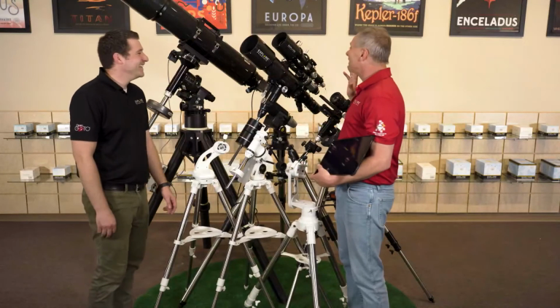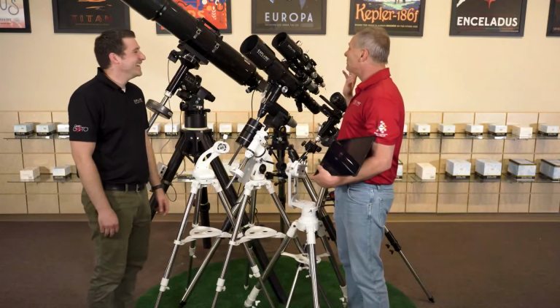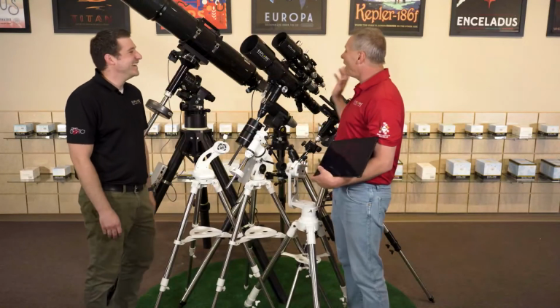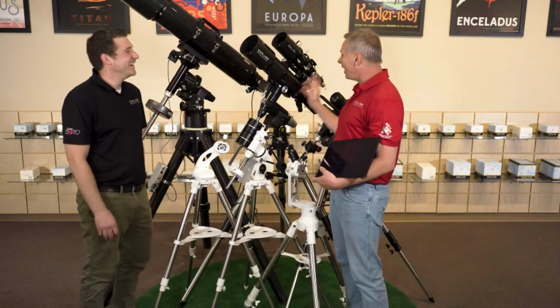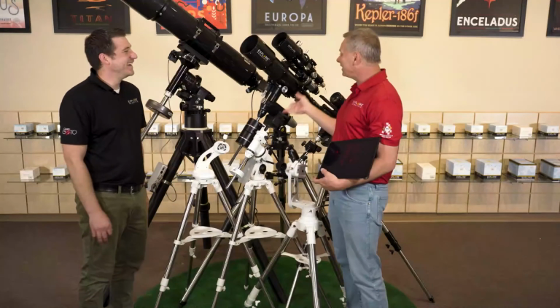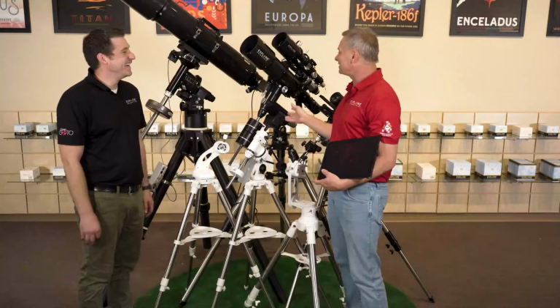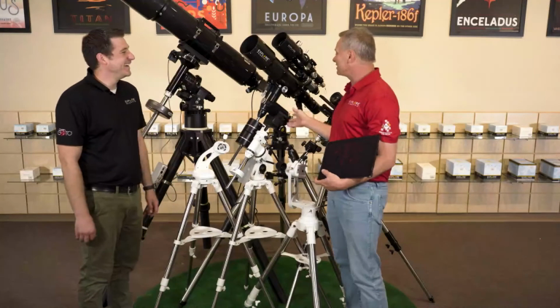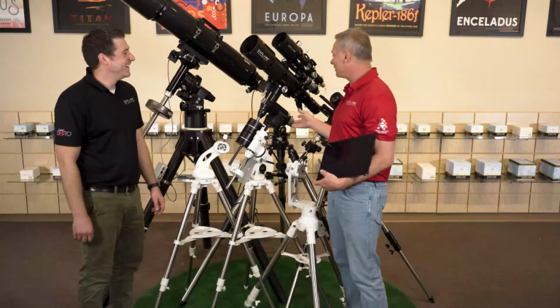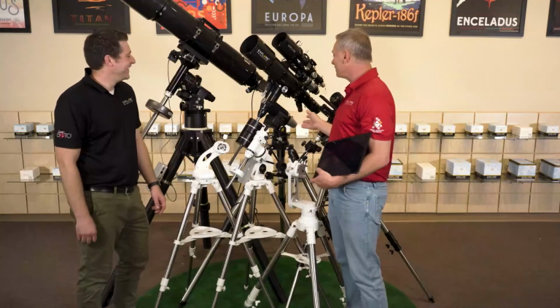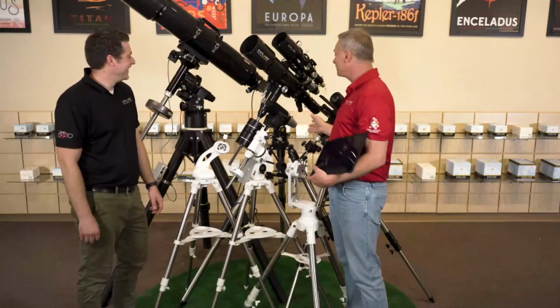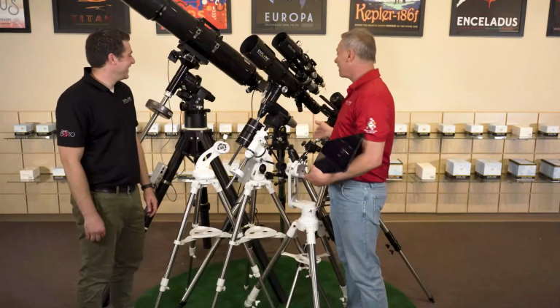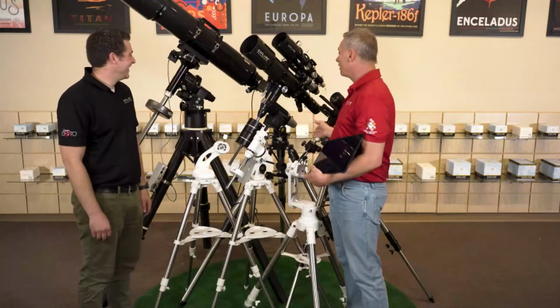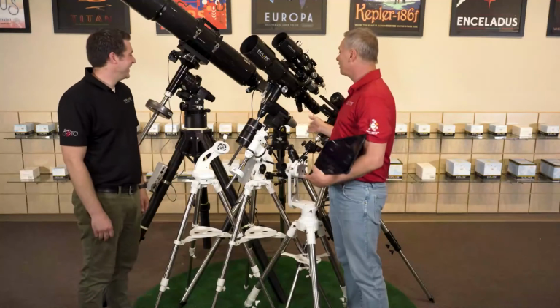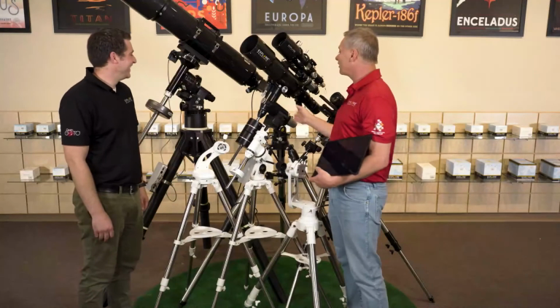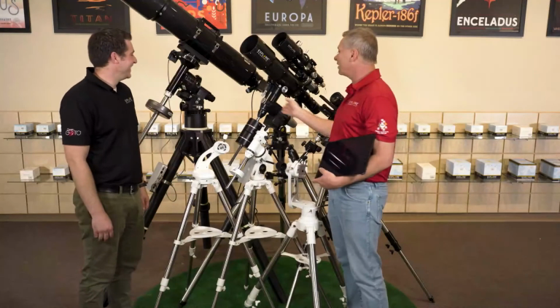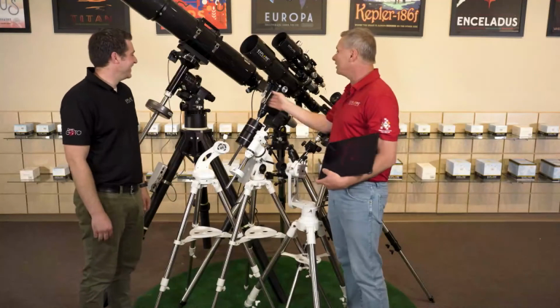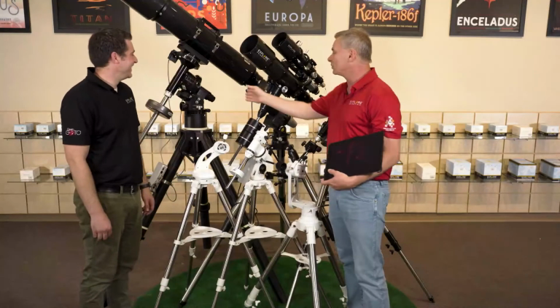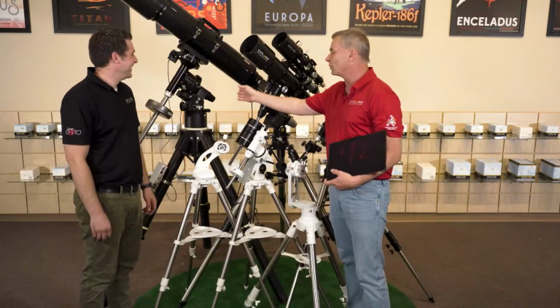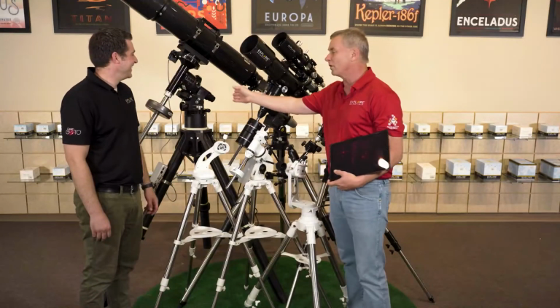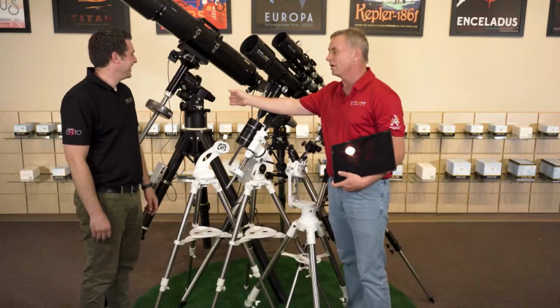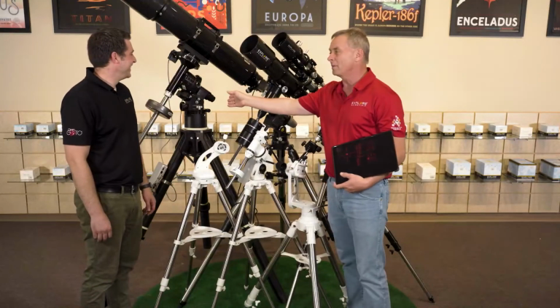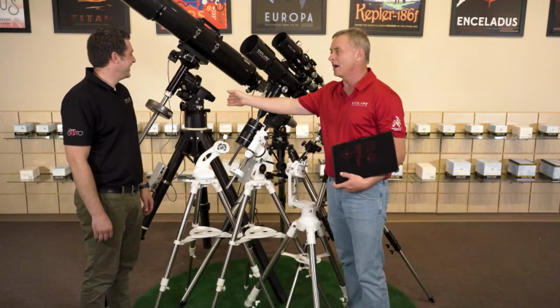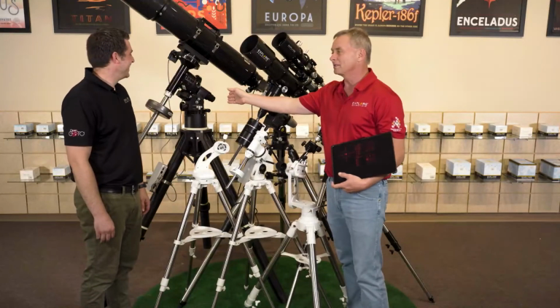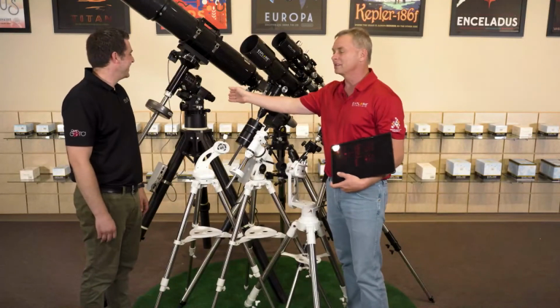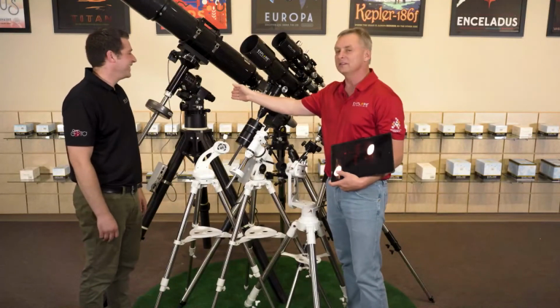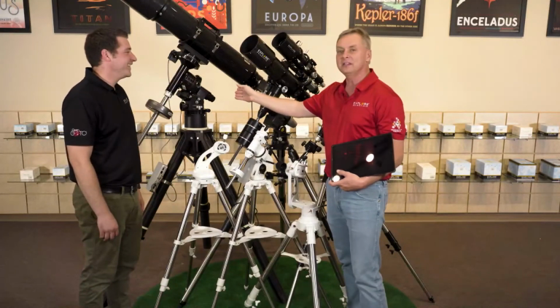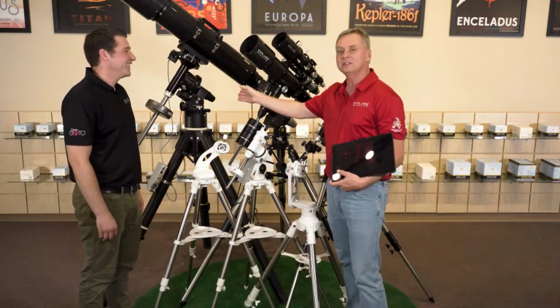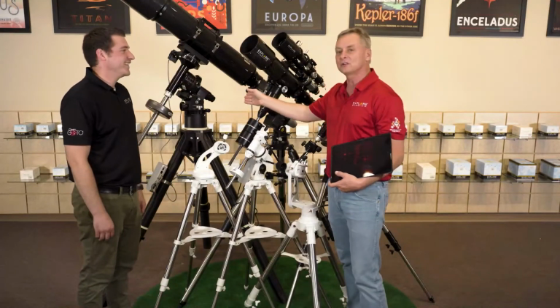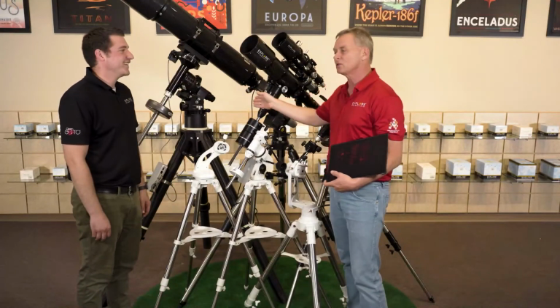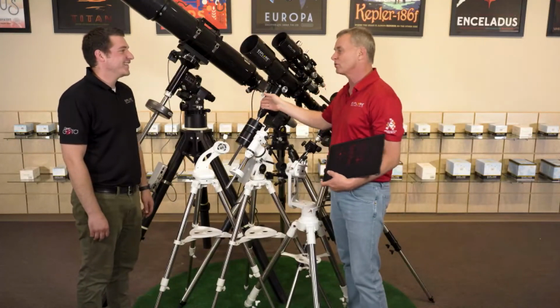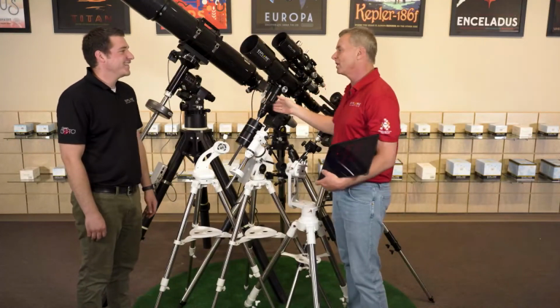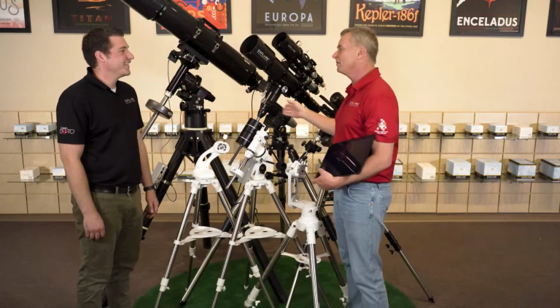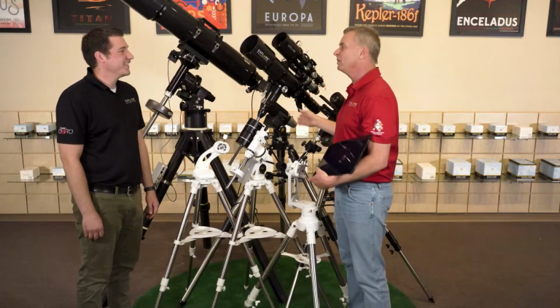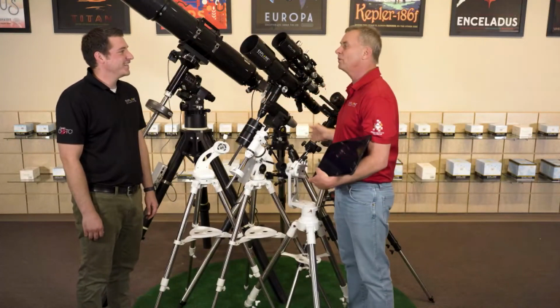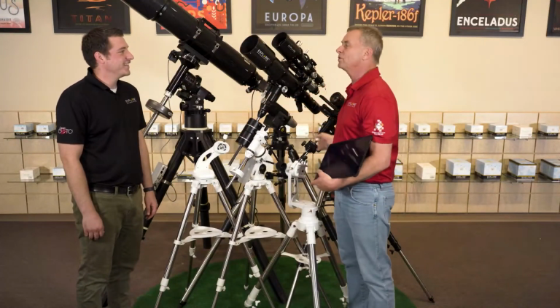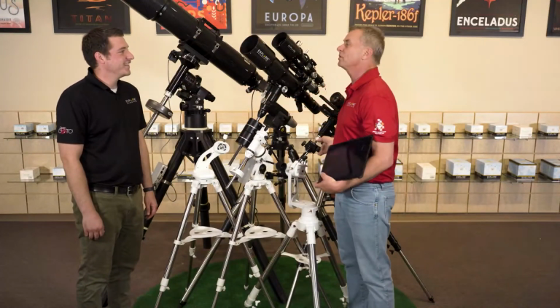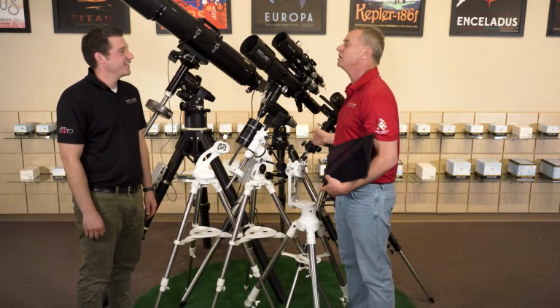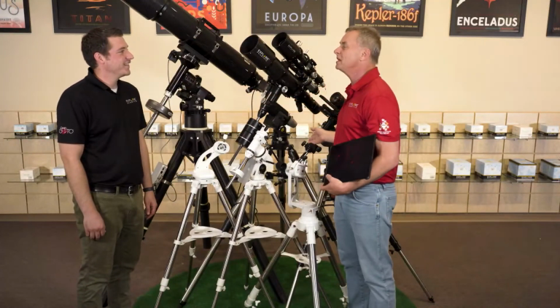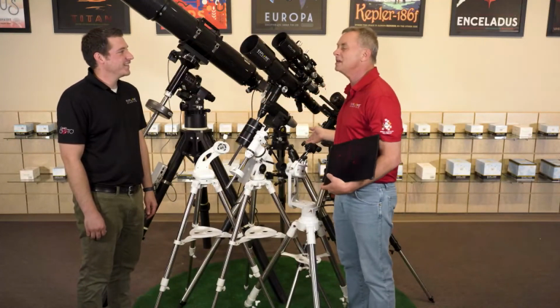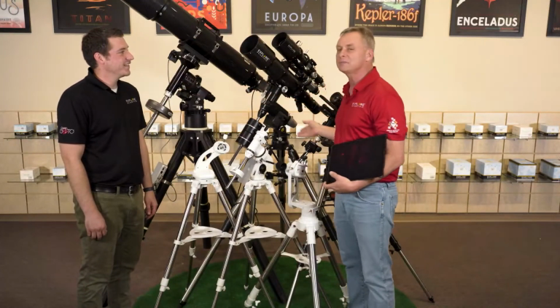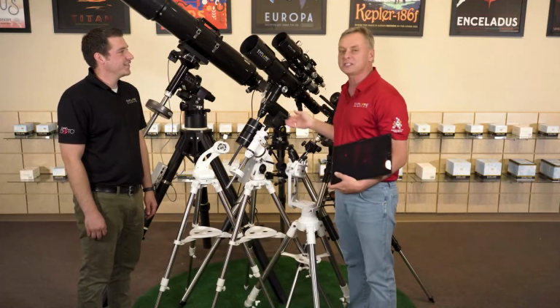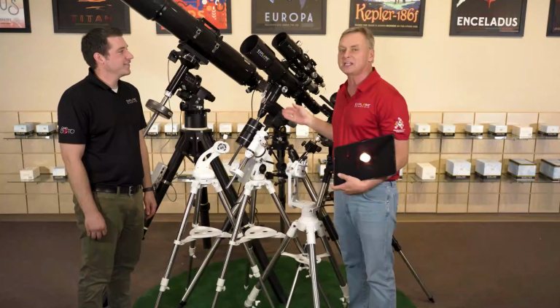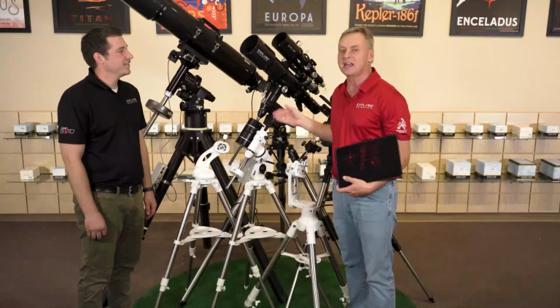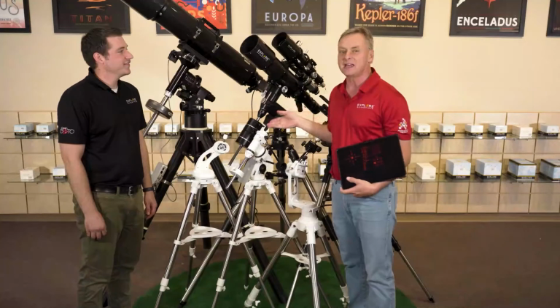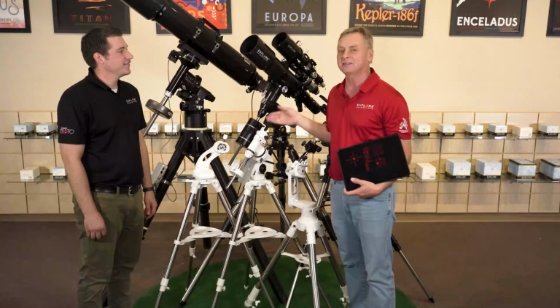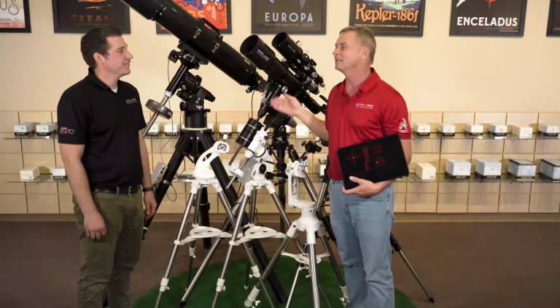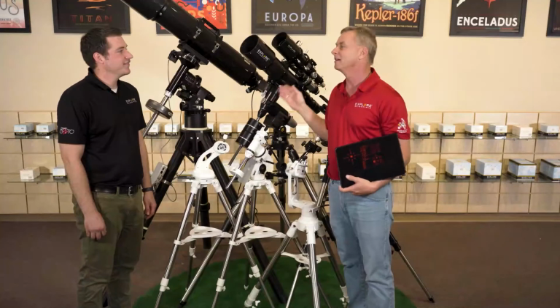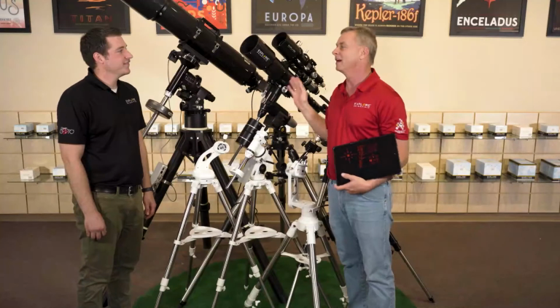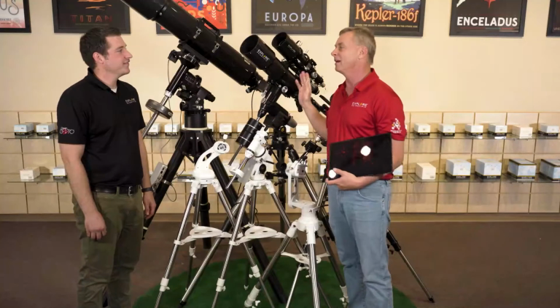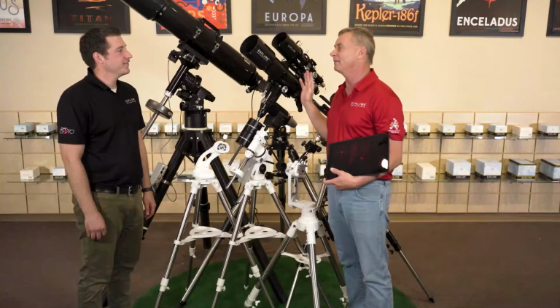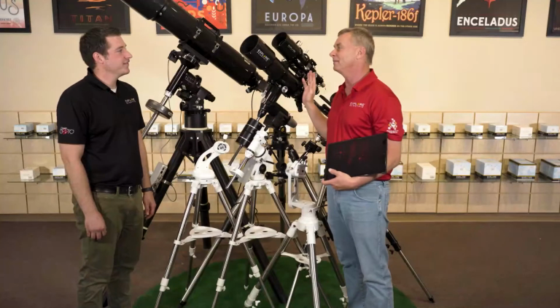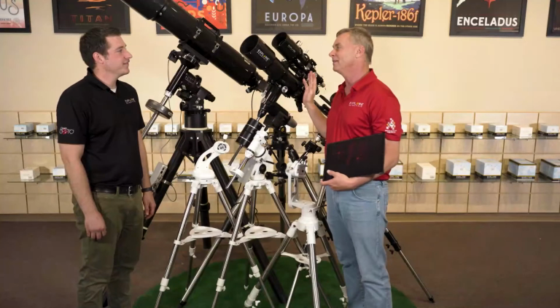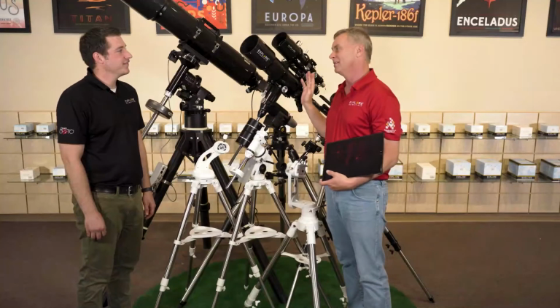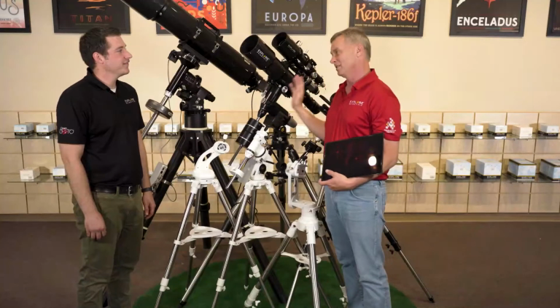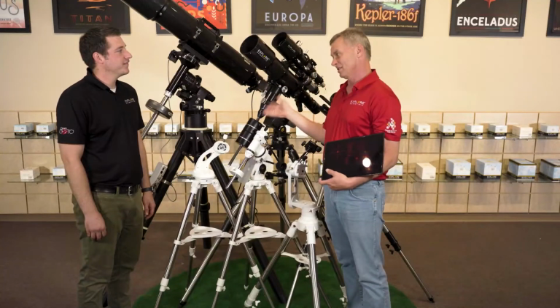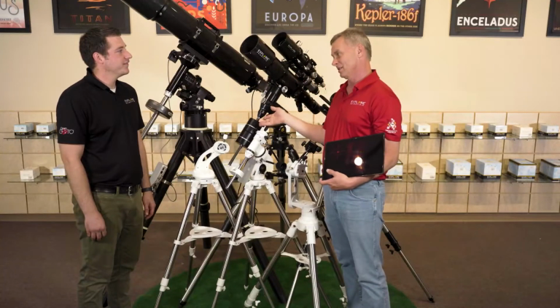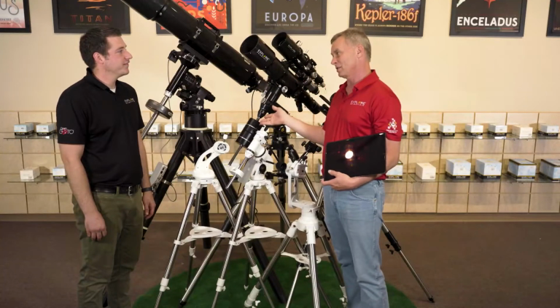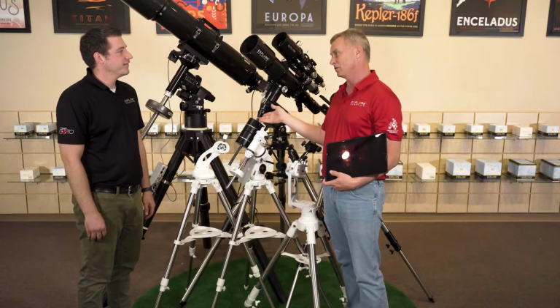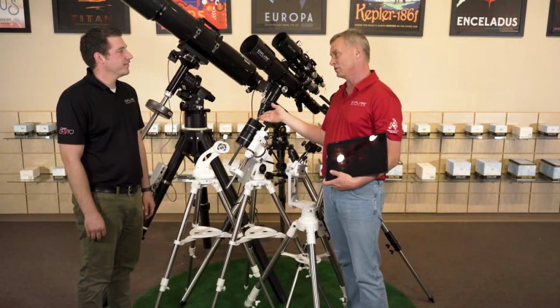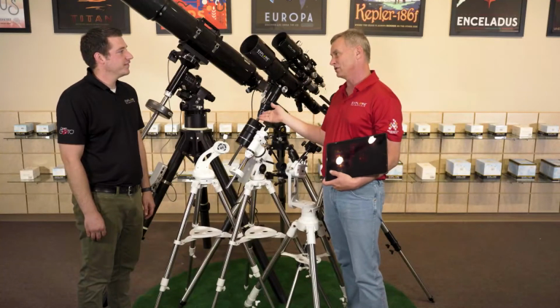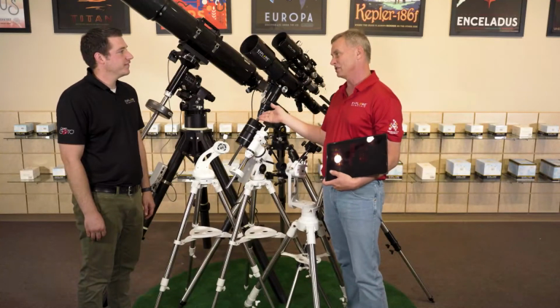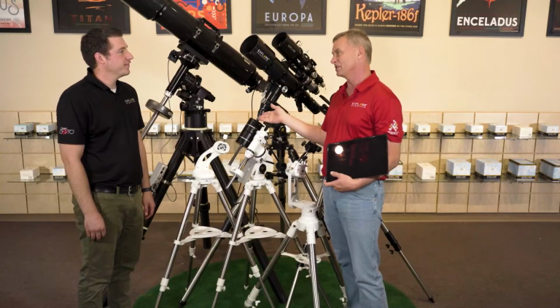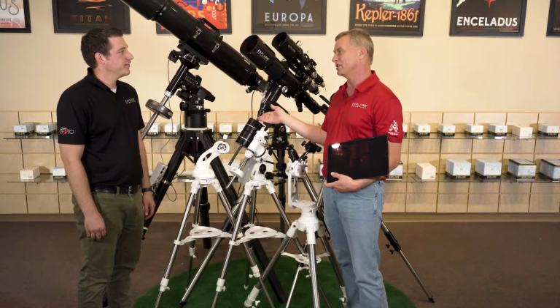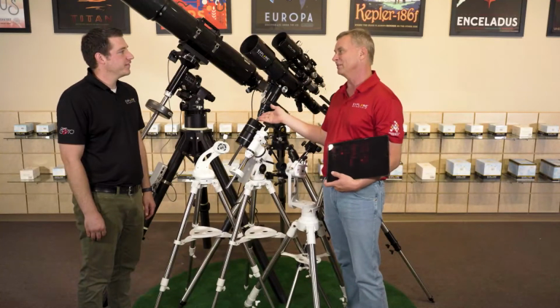Behind us here, we've got all of our equatorial mounts, and these are driven with the PMC-8 go-to system.